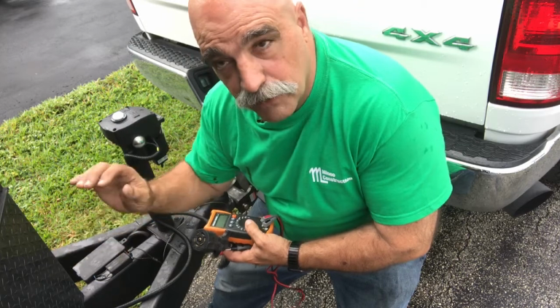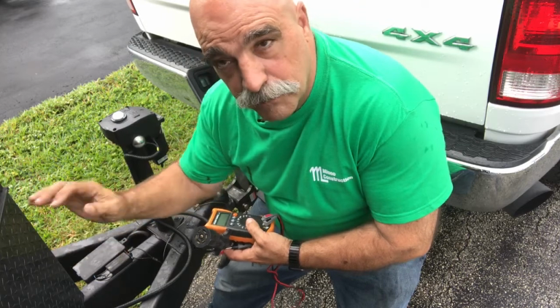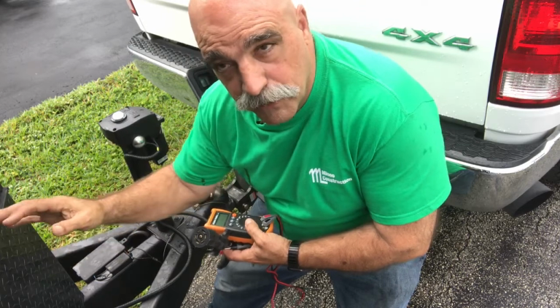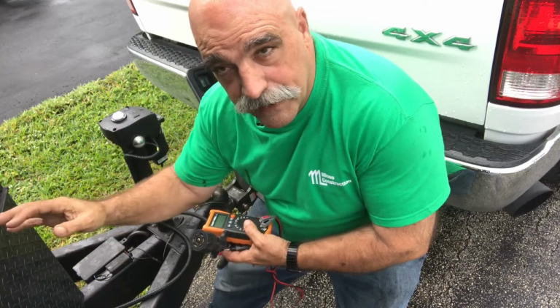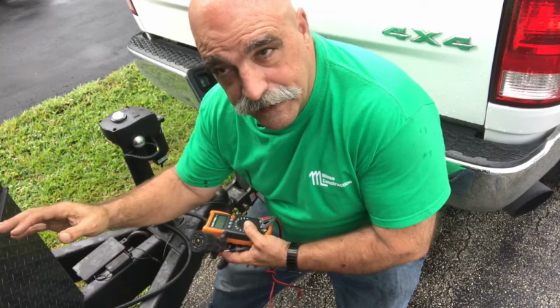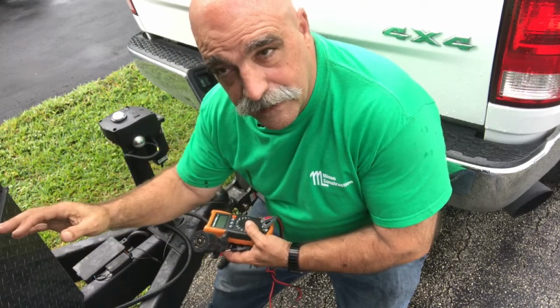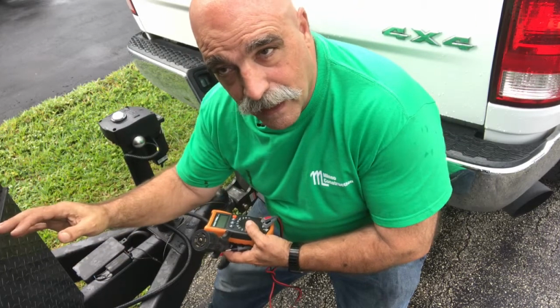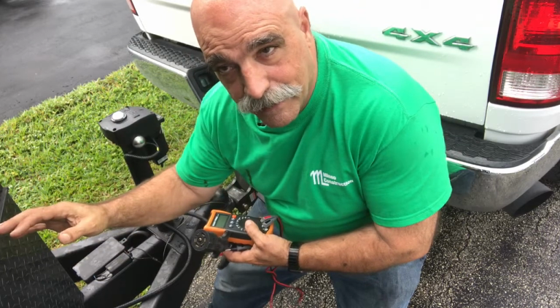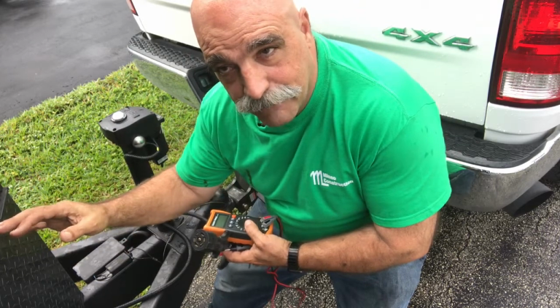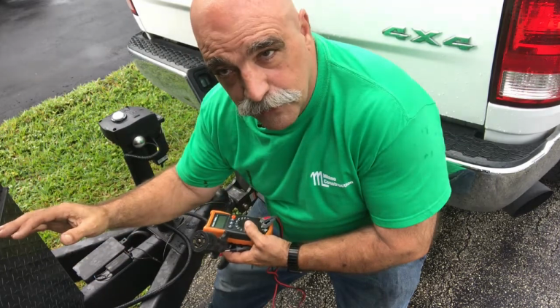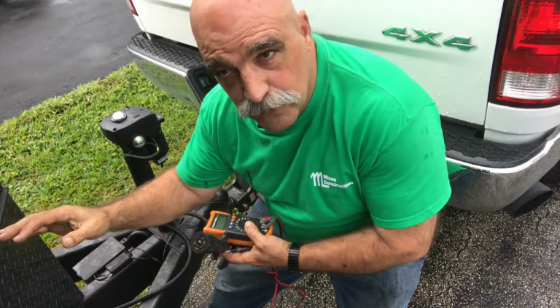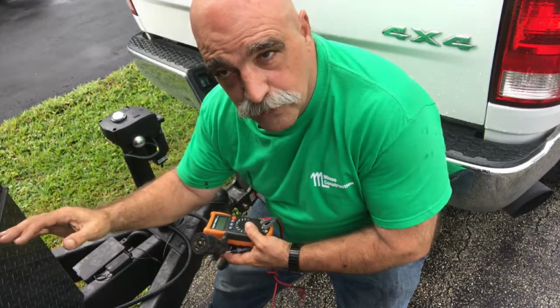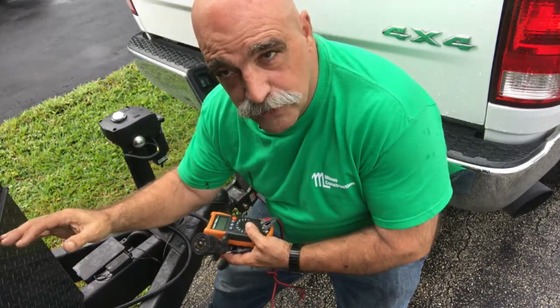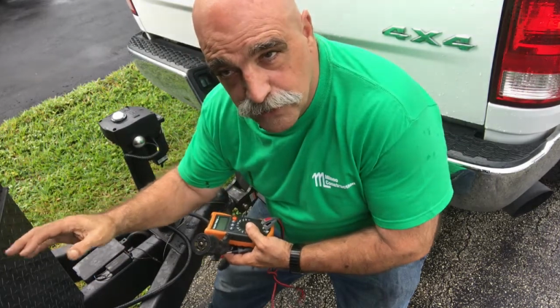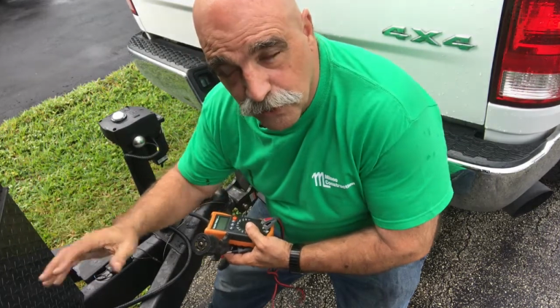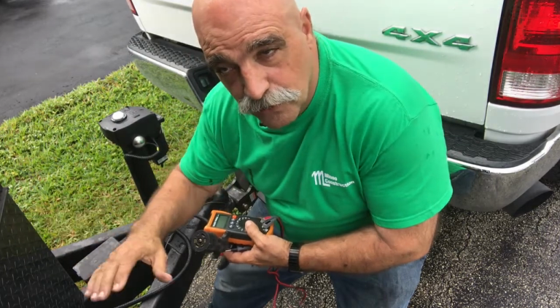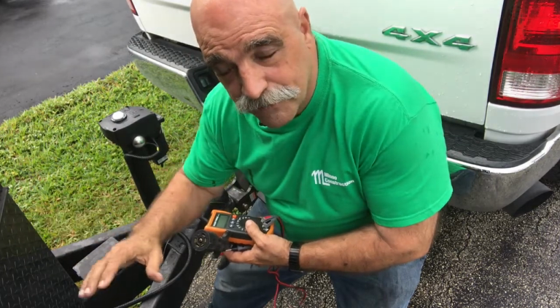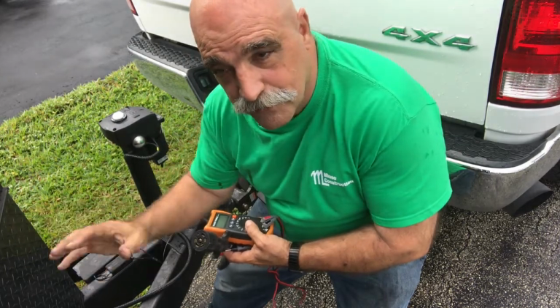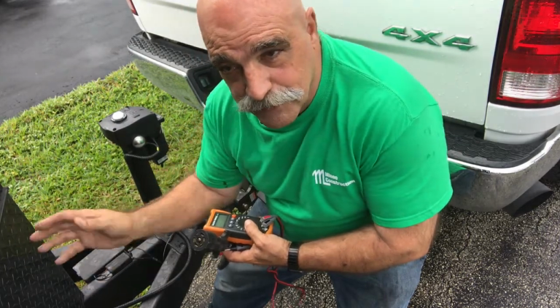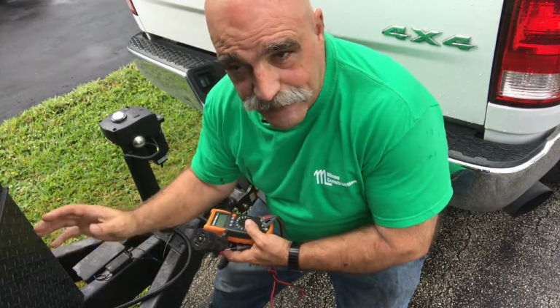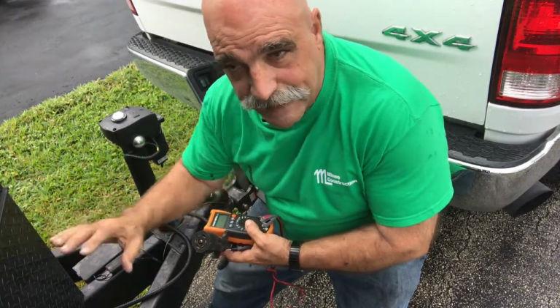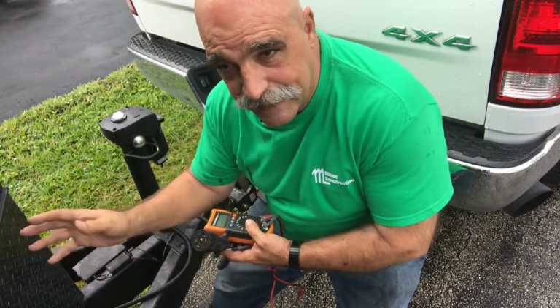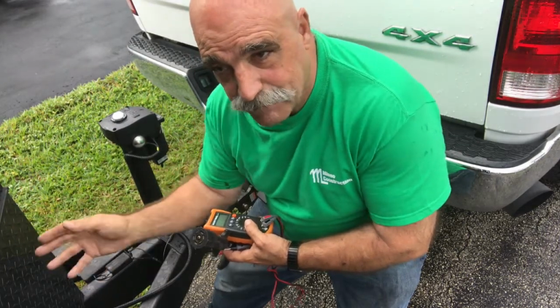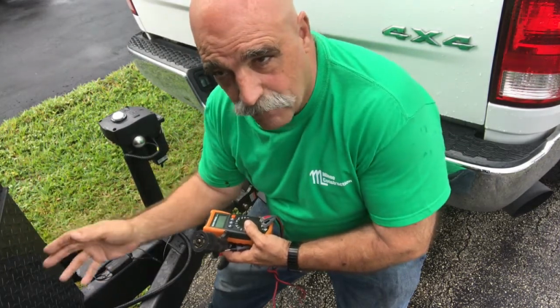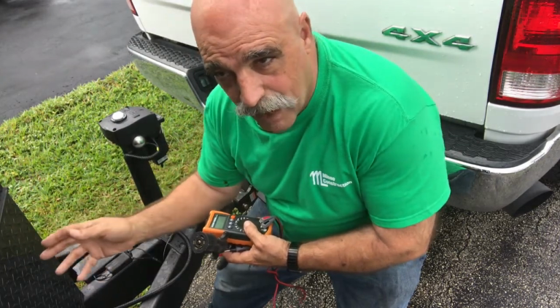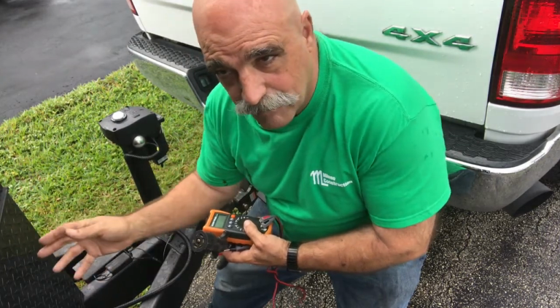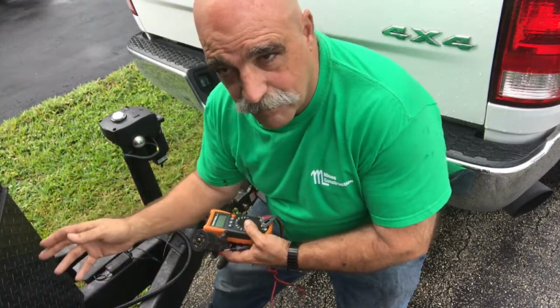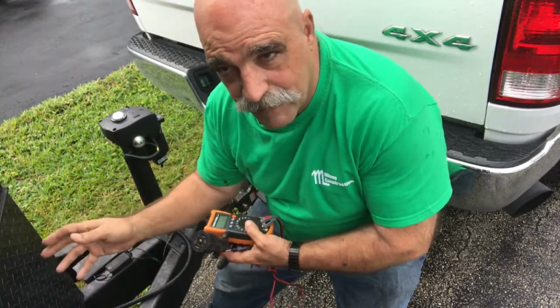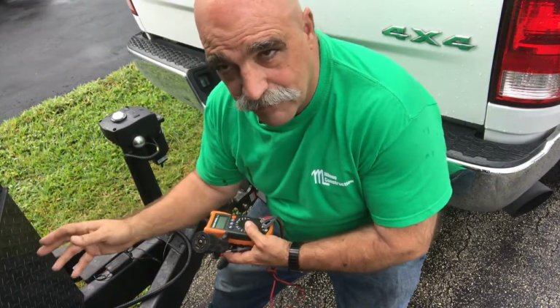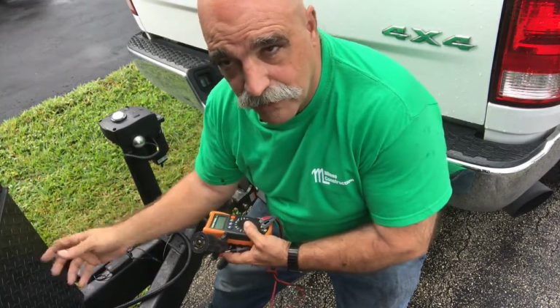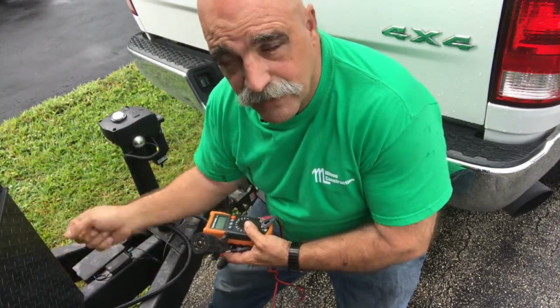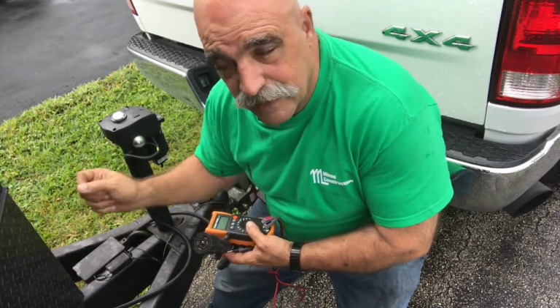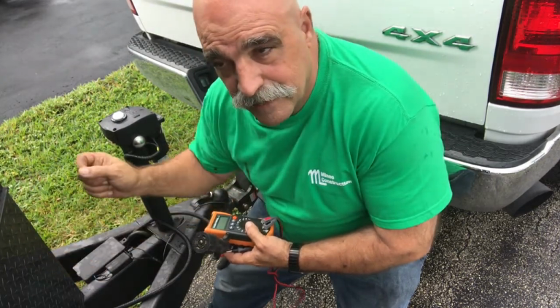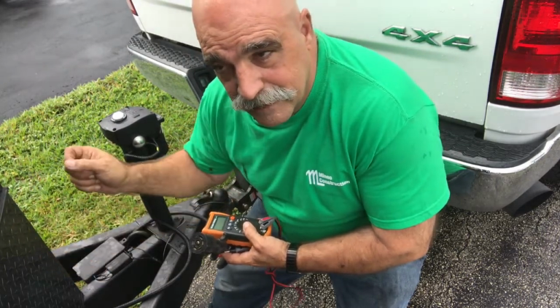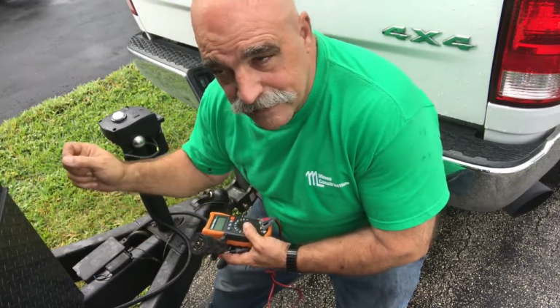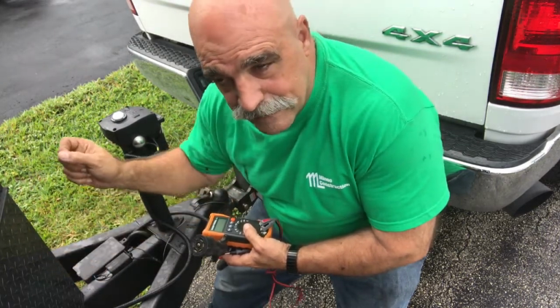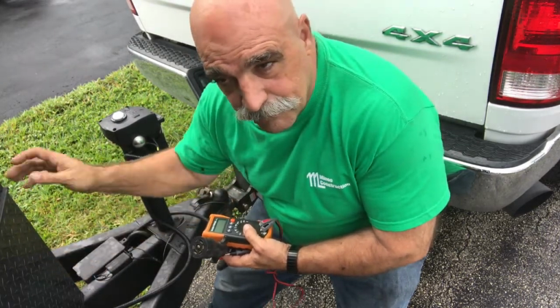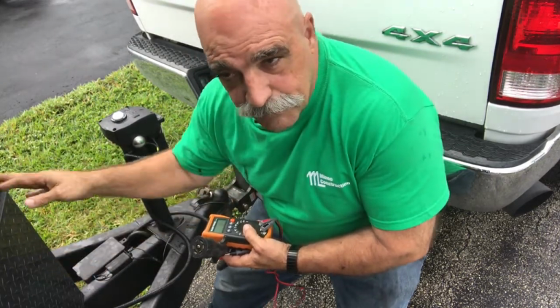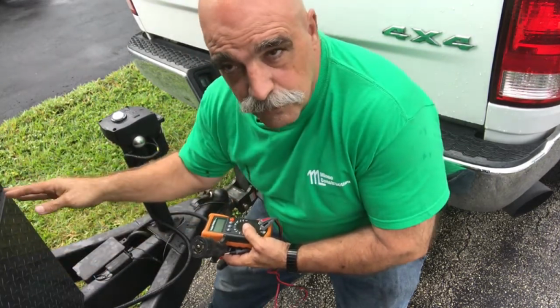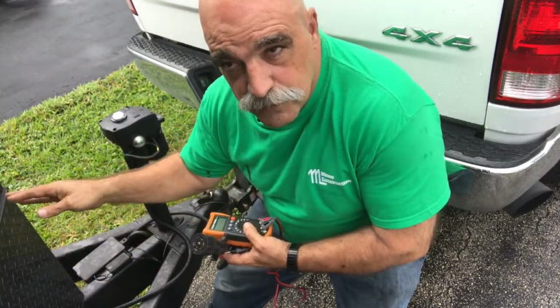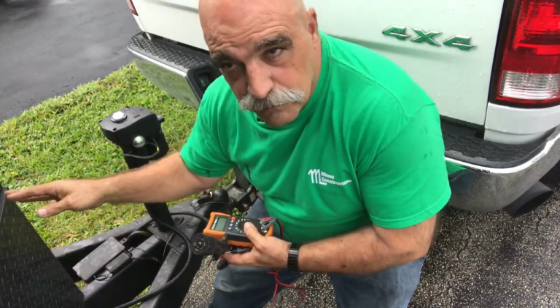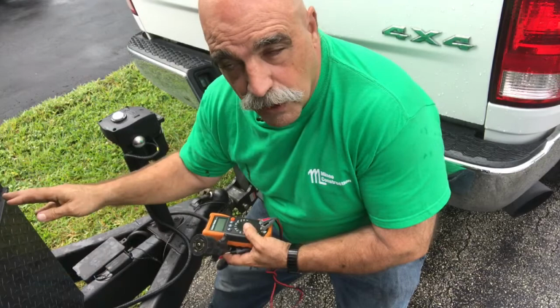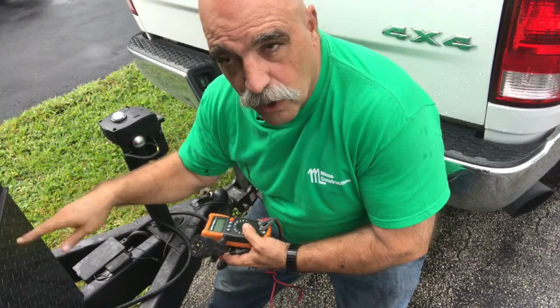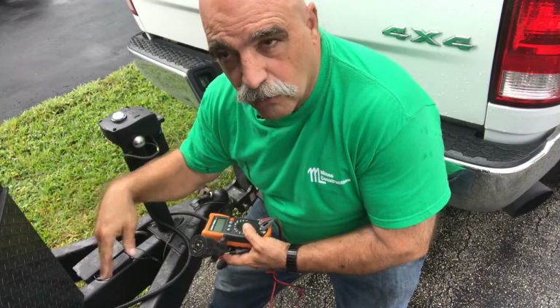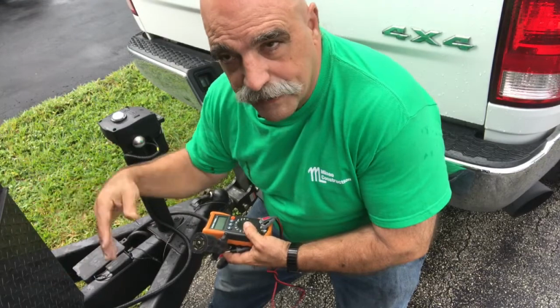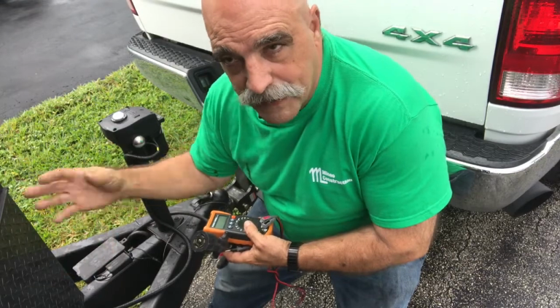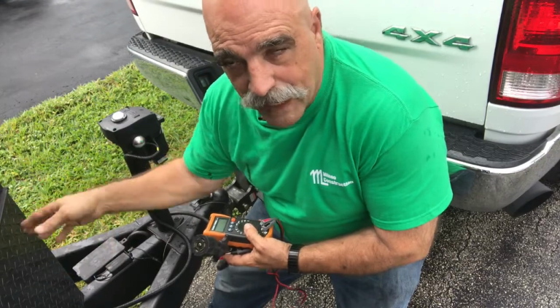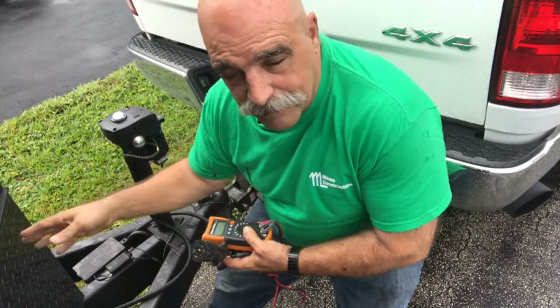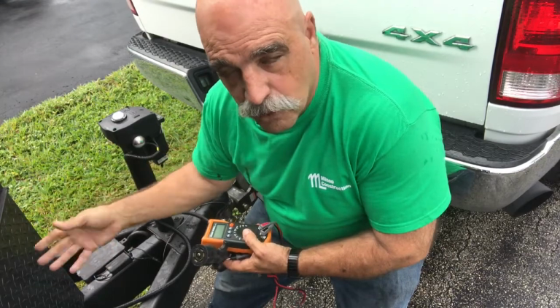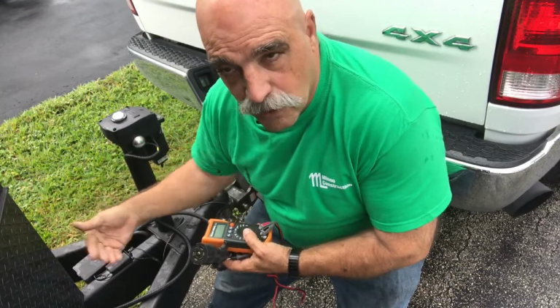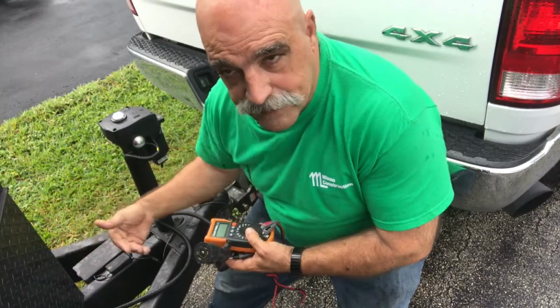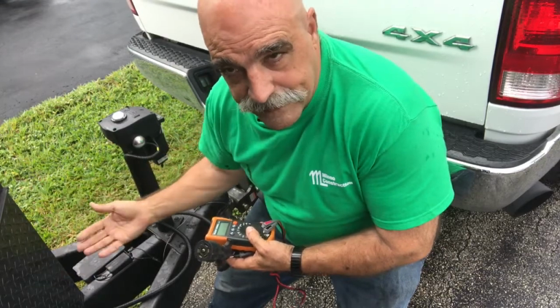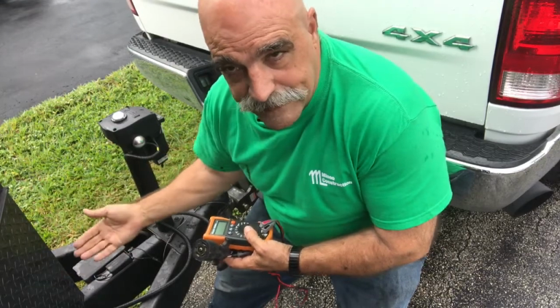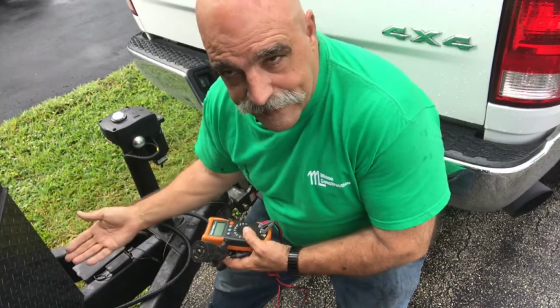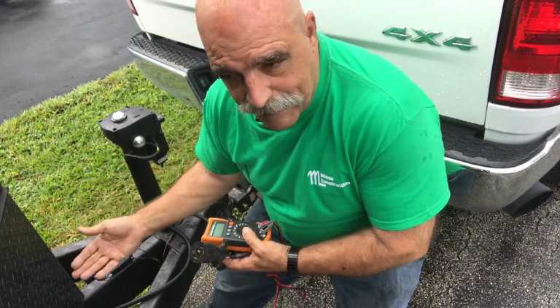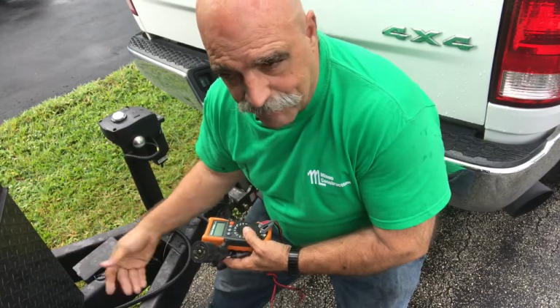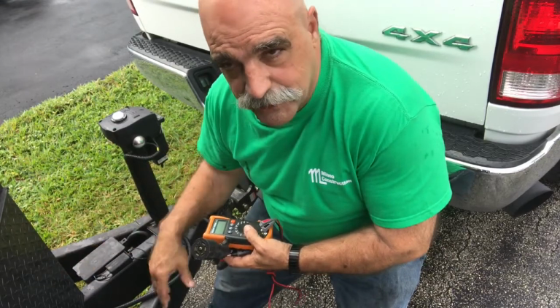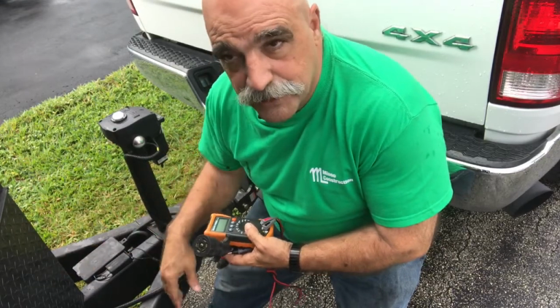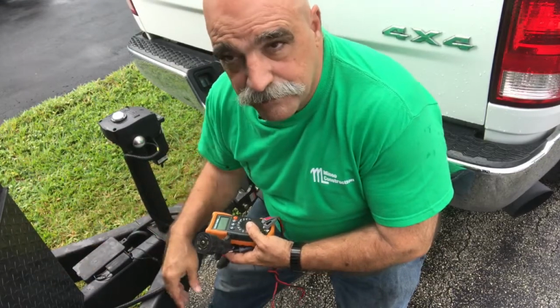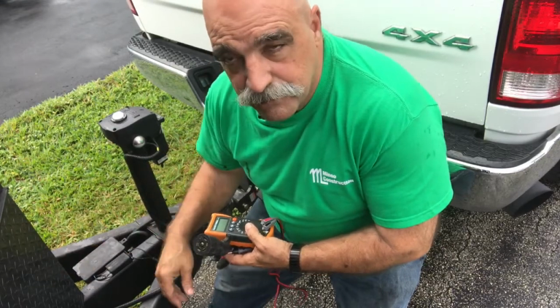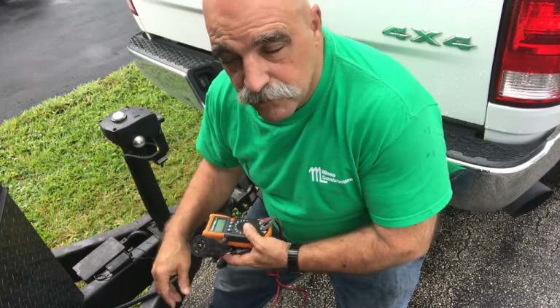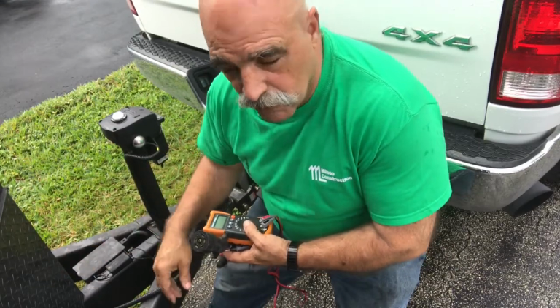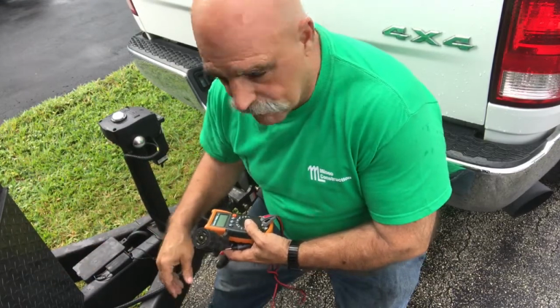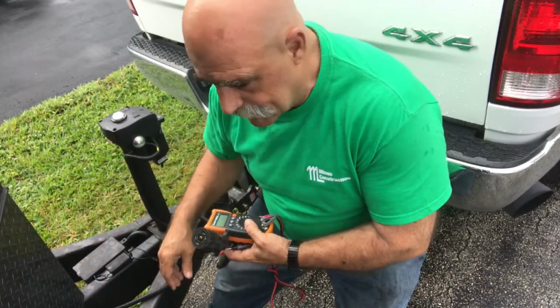We're going to put an inline fuse so if there's any problem ever, the fuse will blow and not cause any damage.